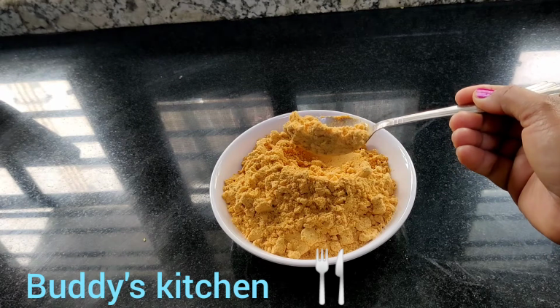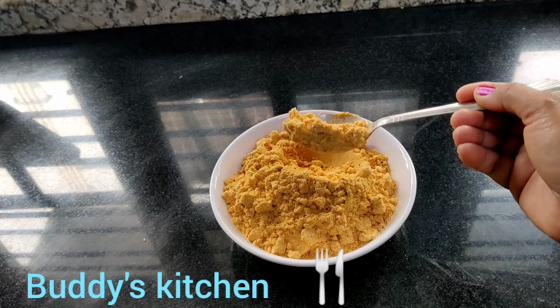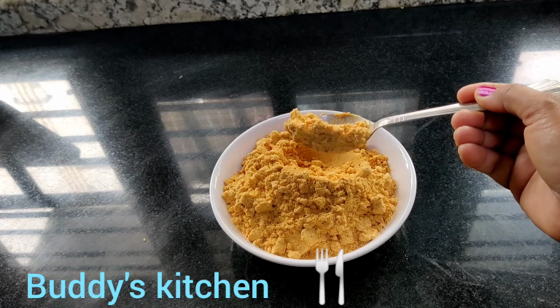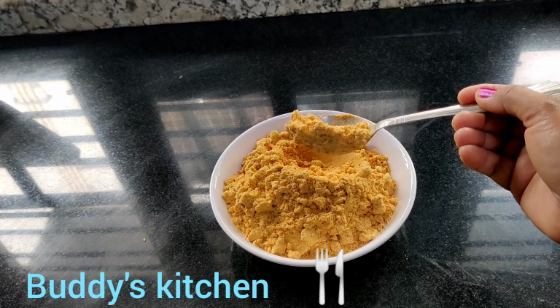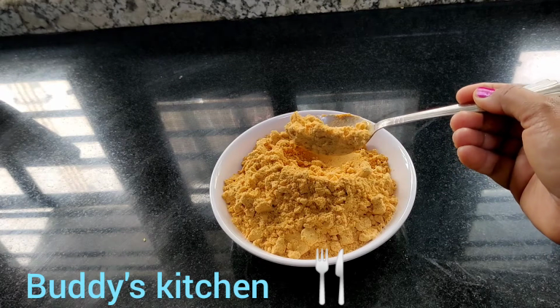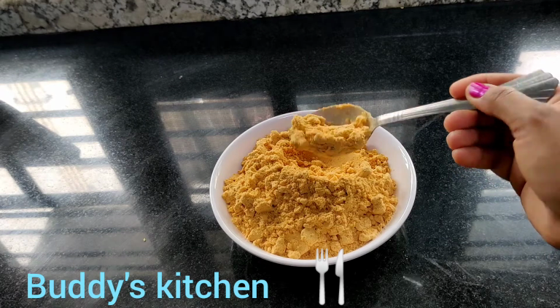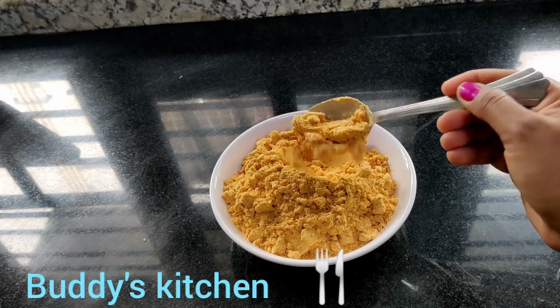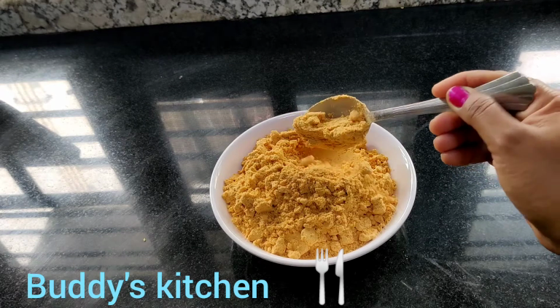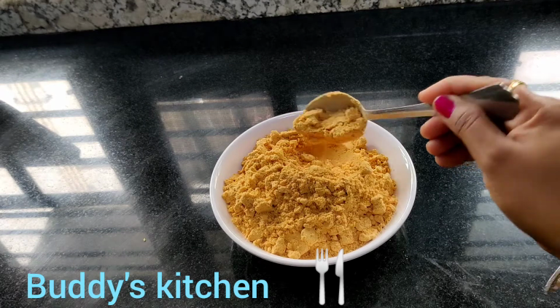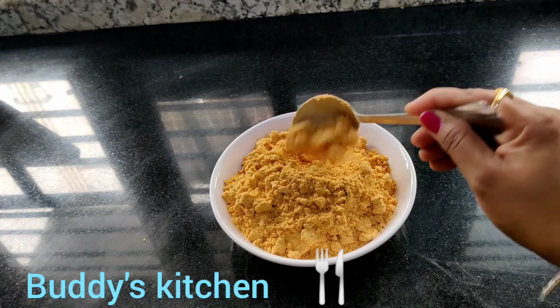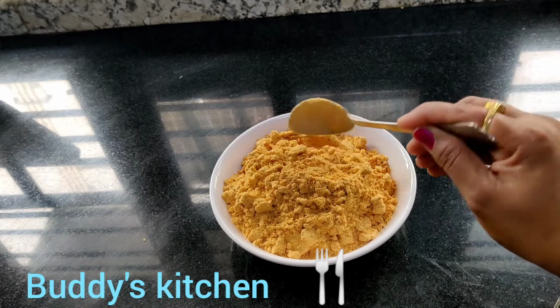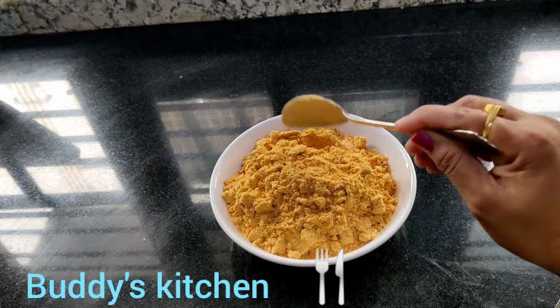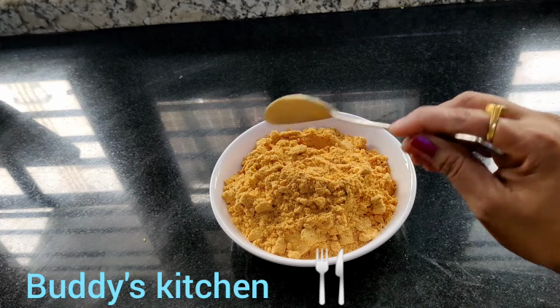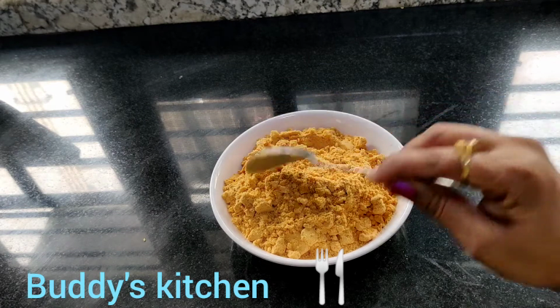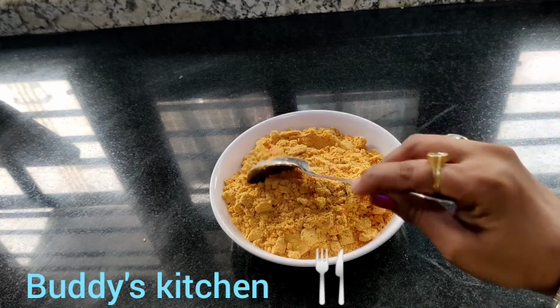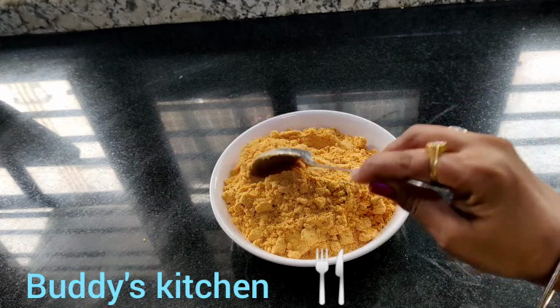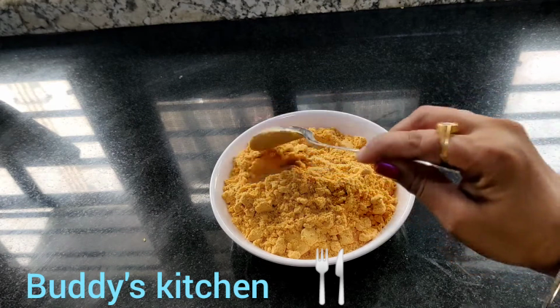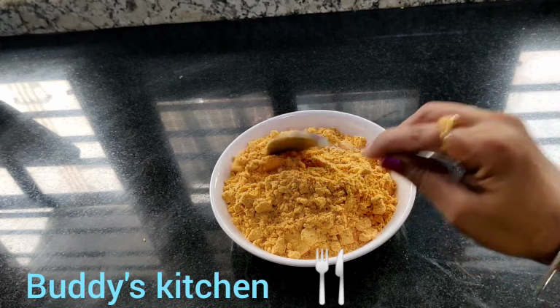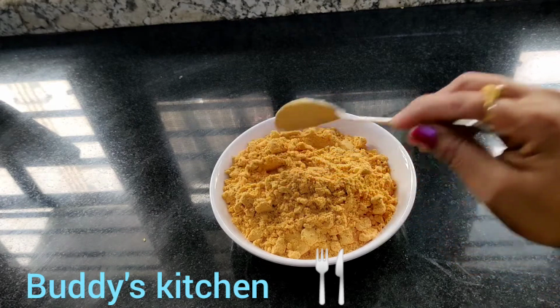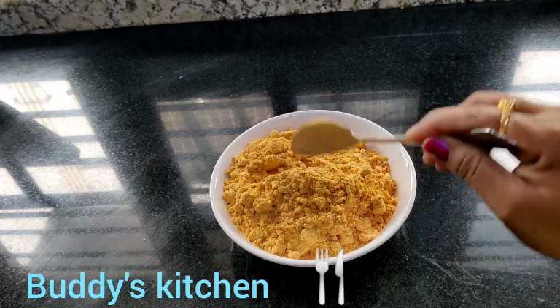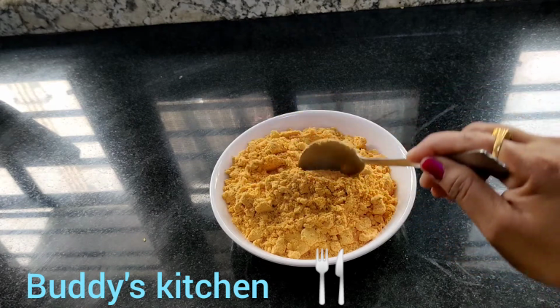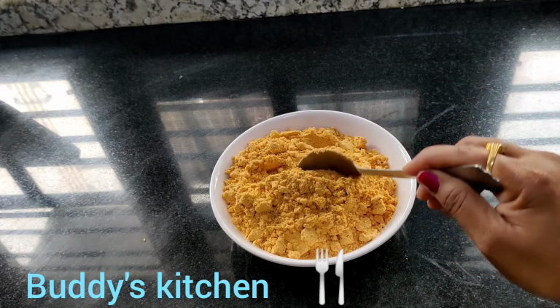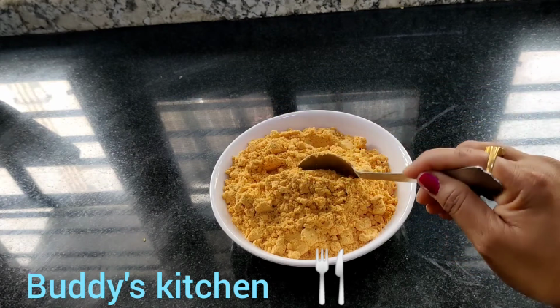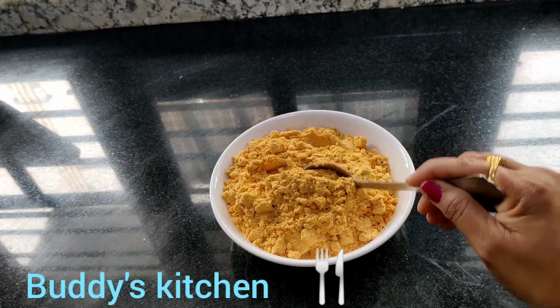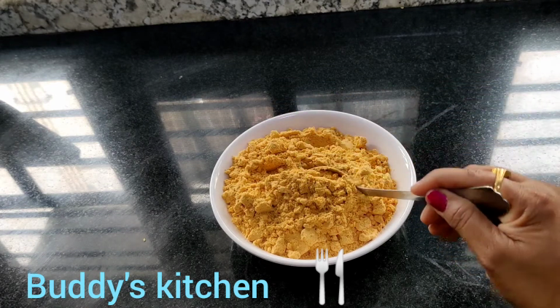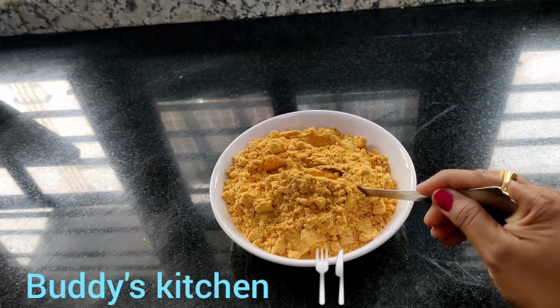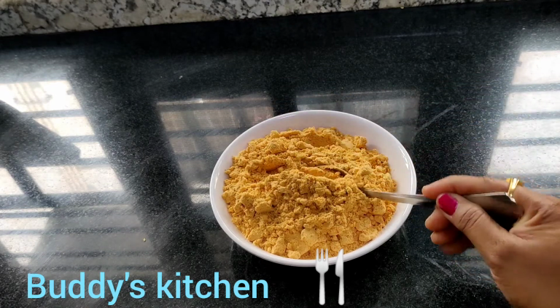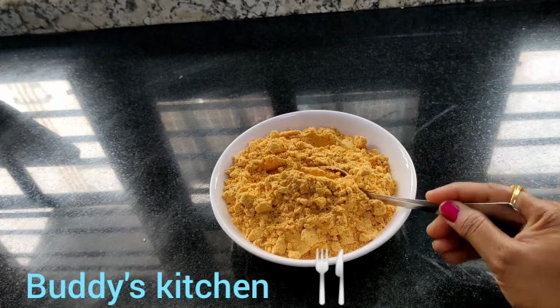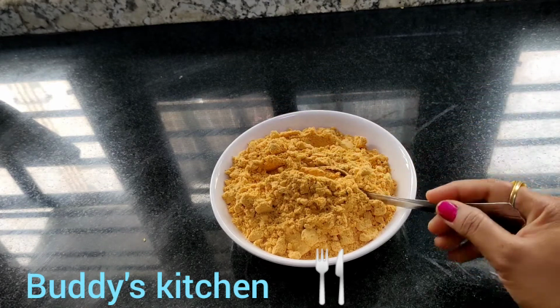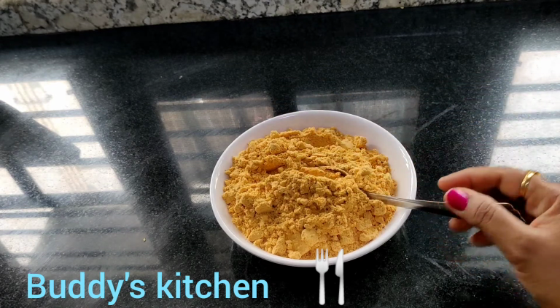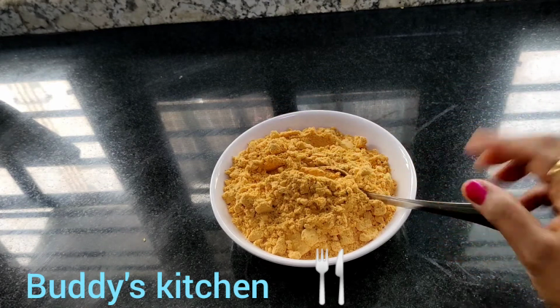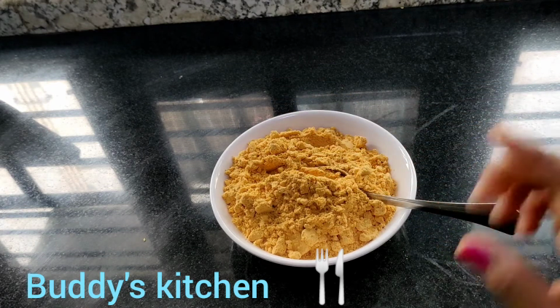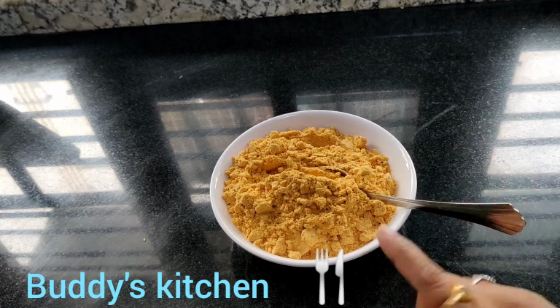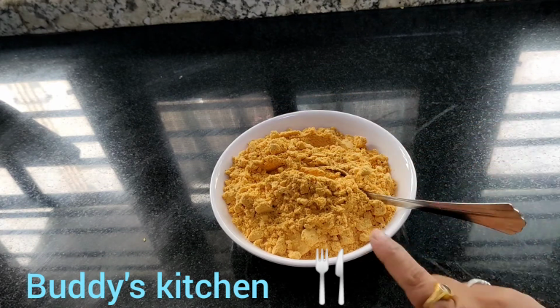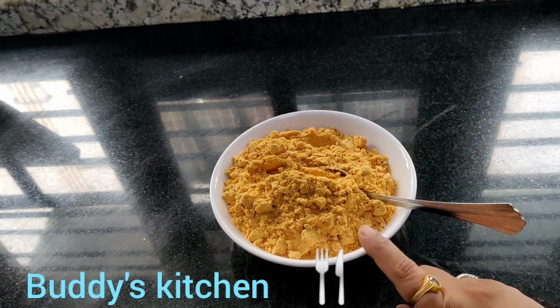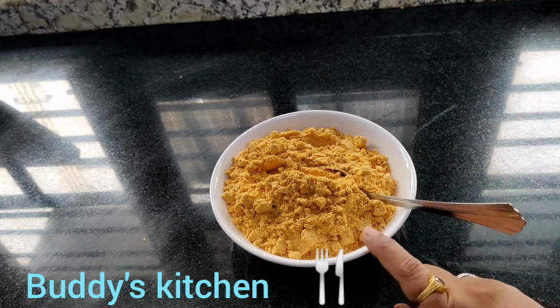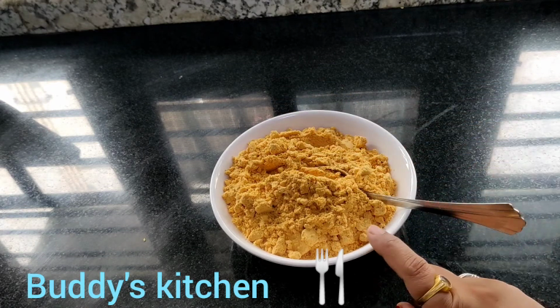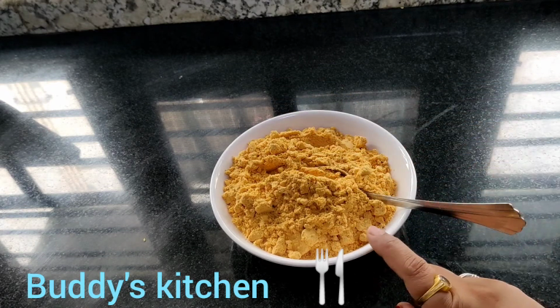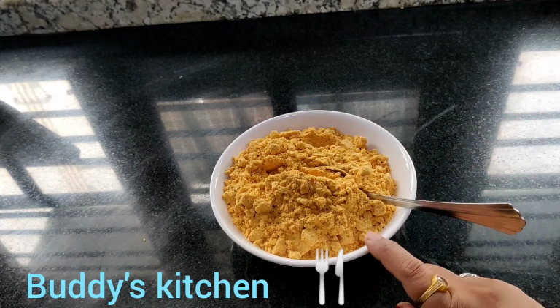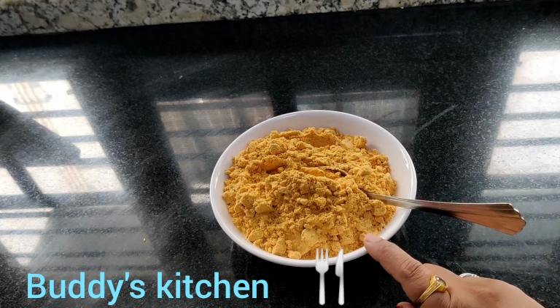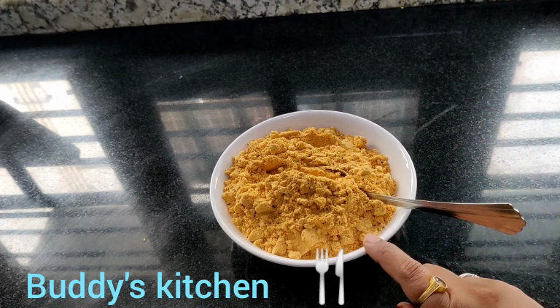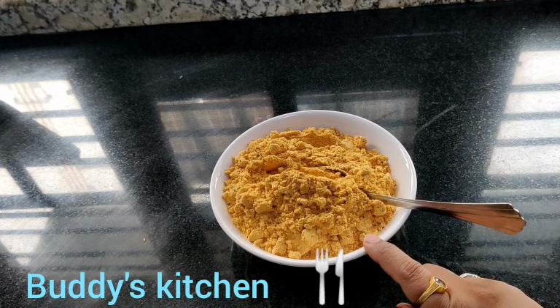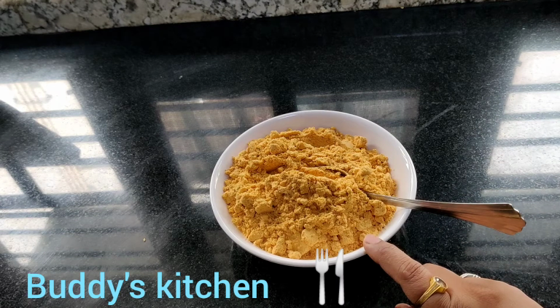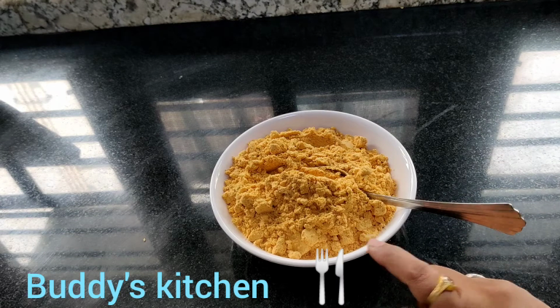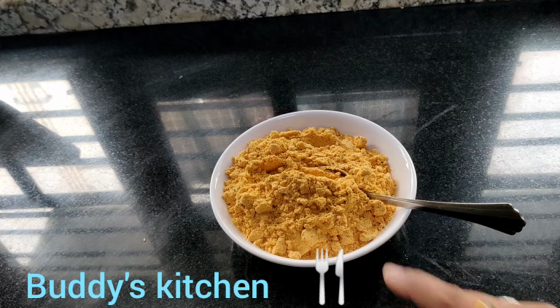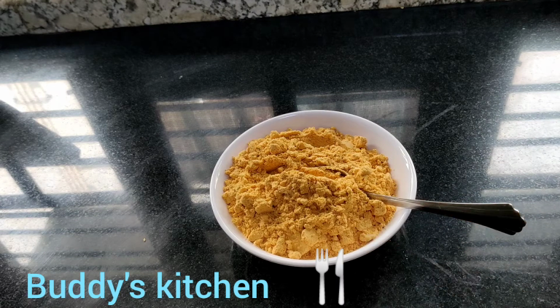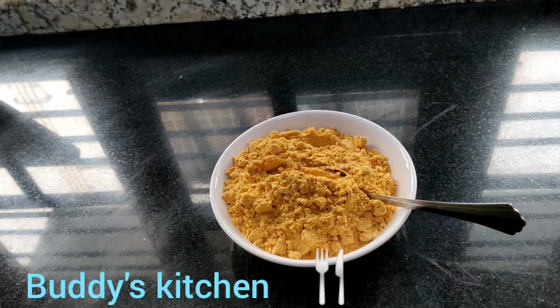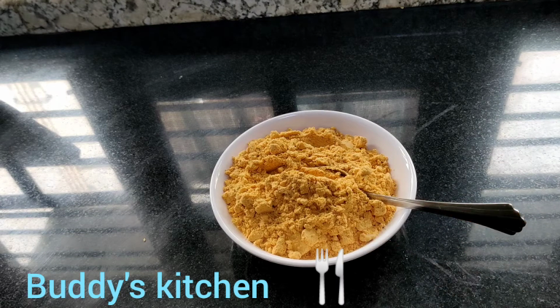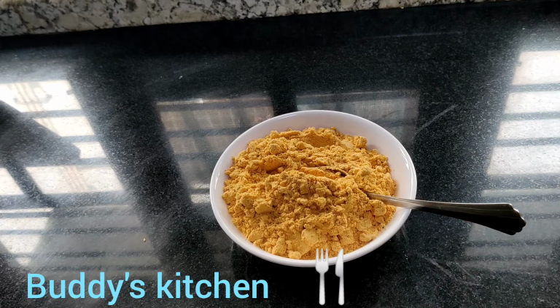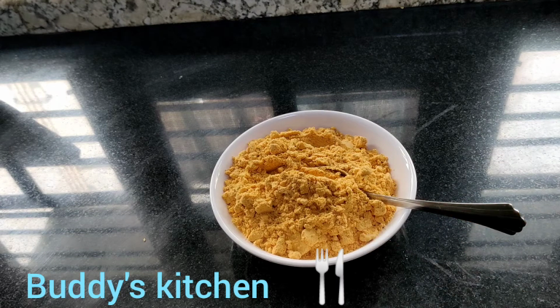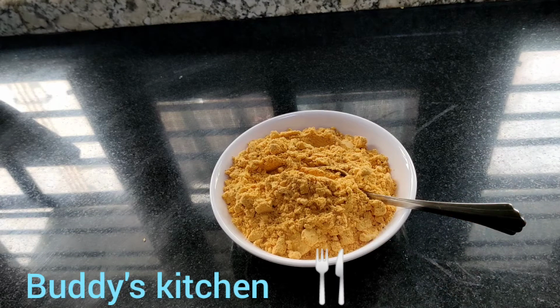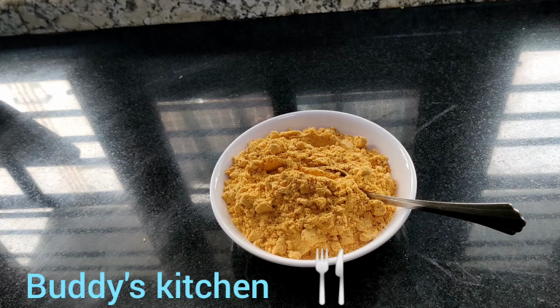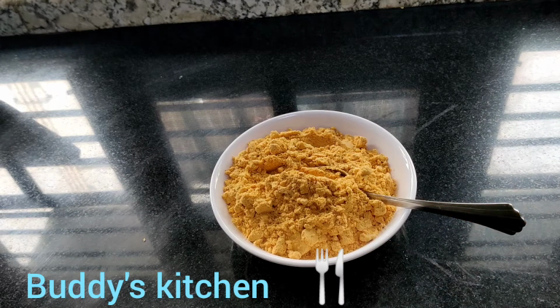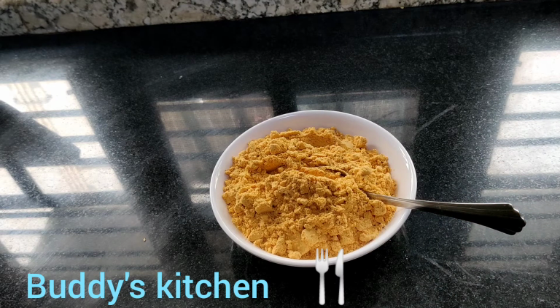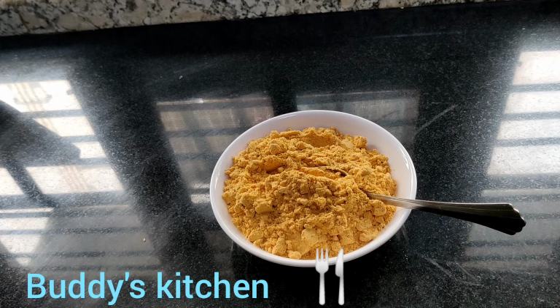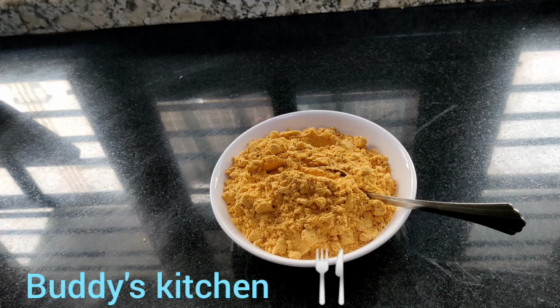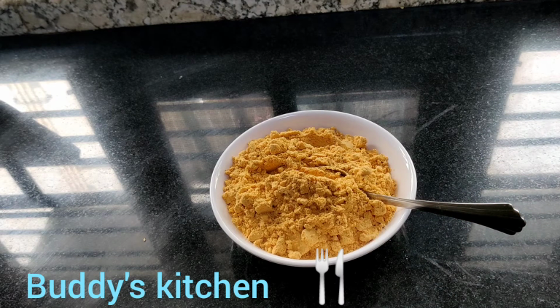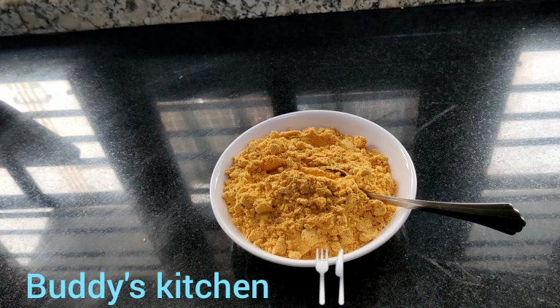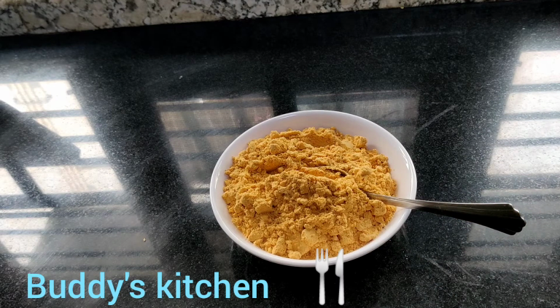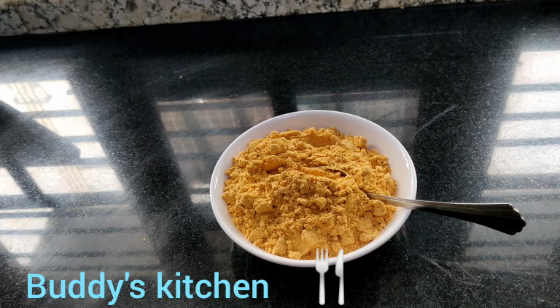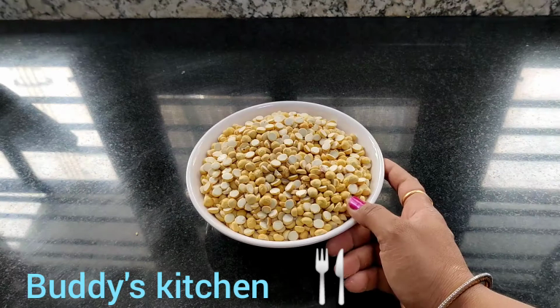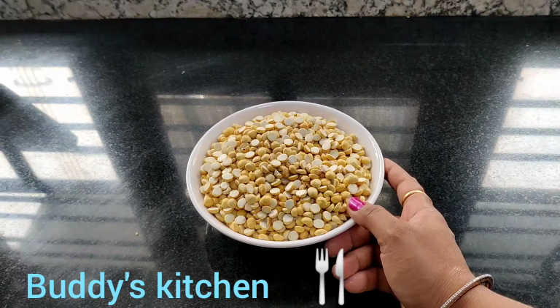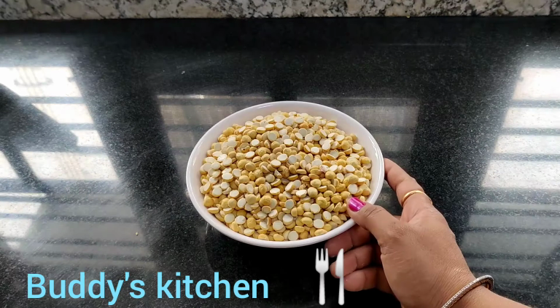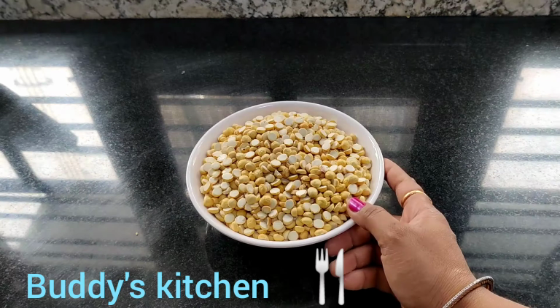This is a simple recipe. This is rice, dough, idli and chapati. This is a combination of rice, dough, idli and chapati.